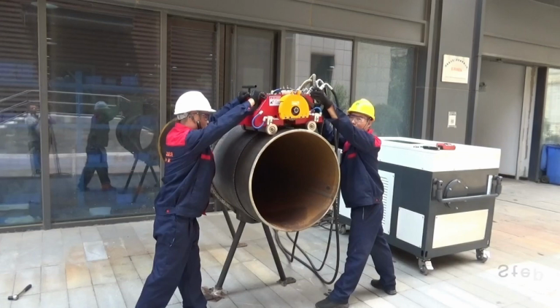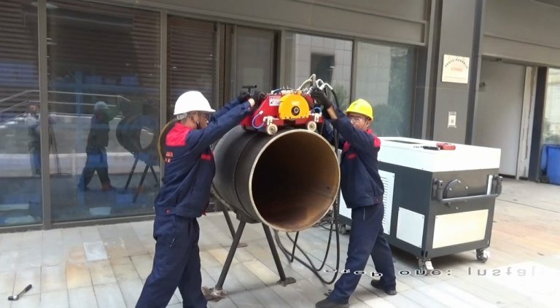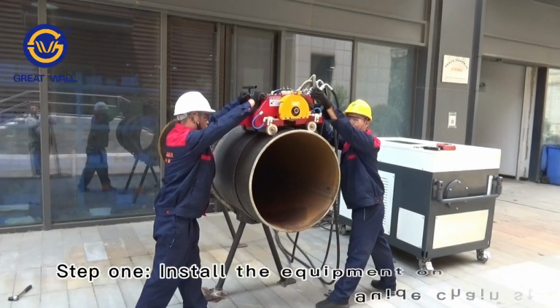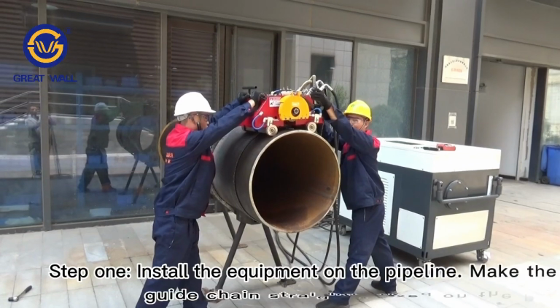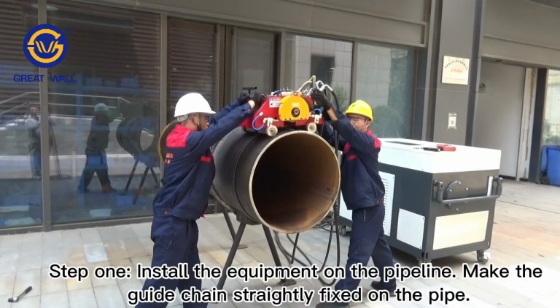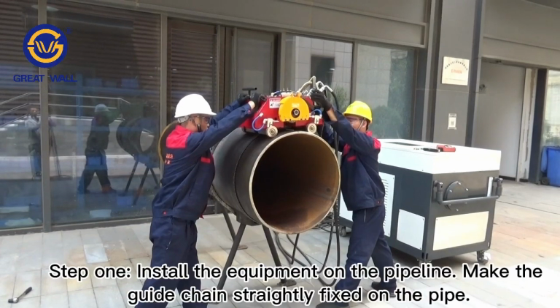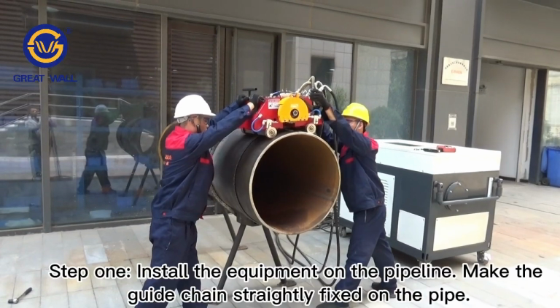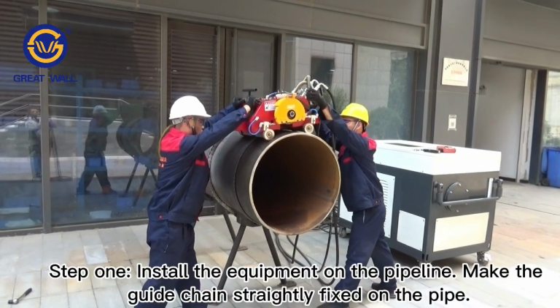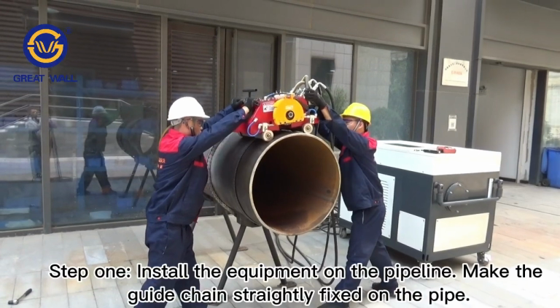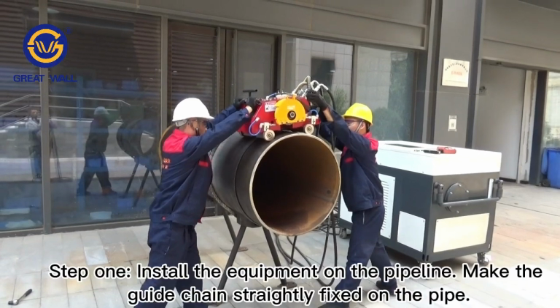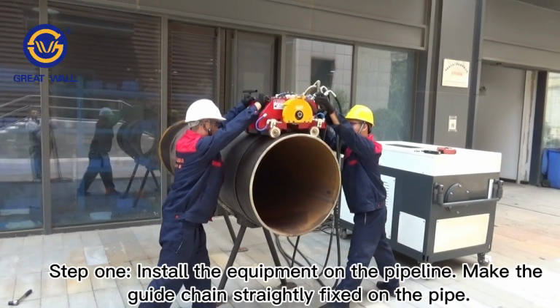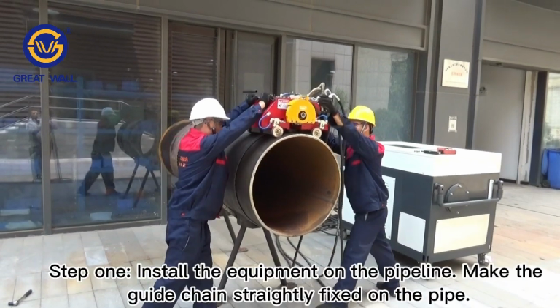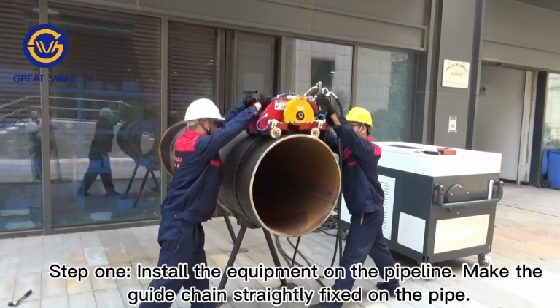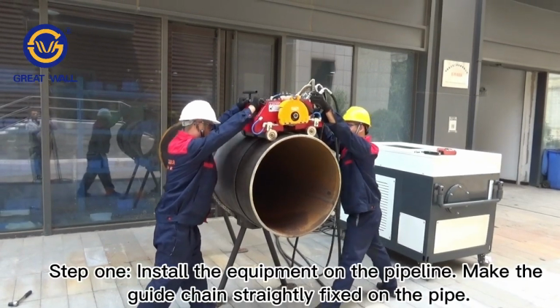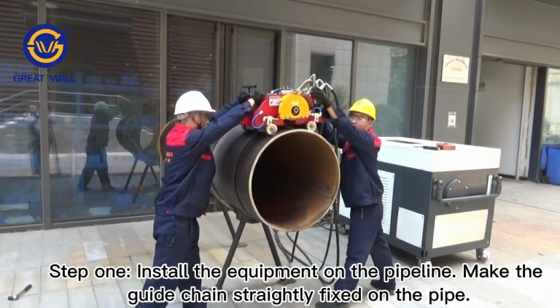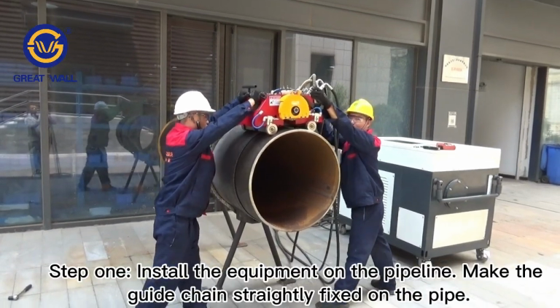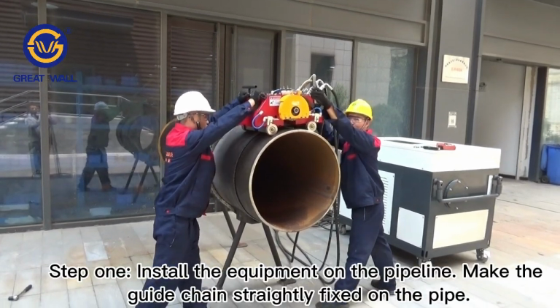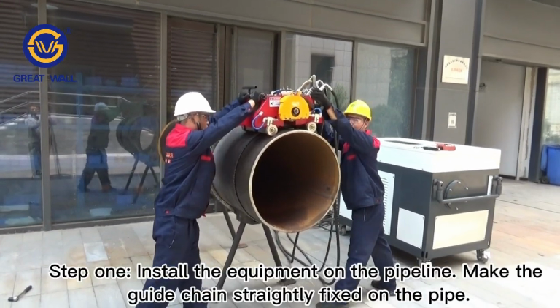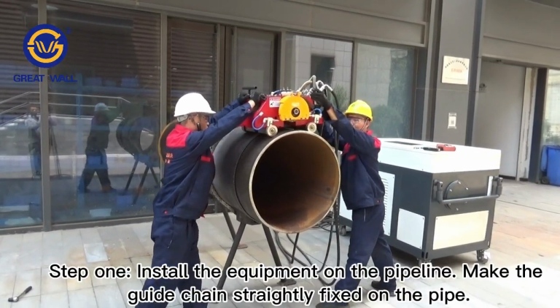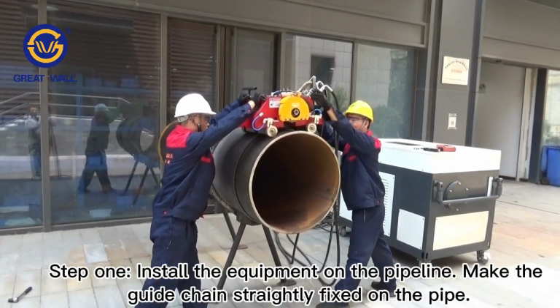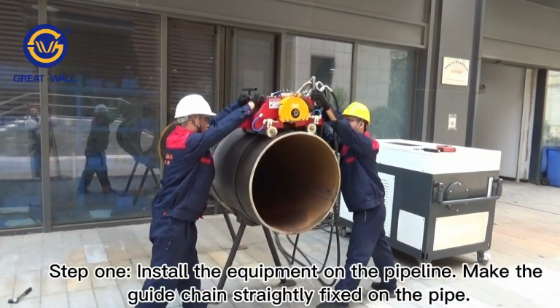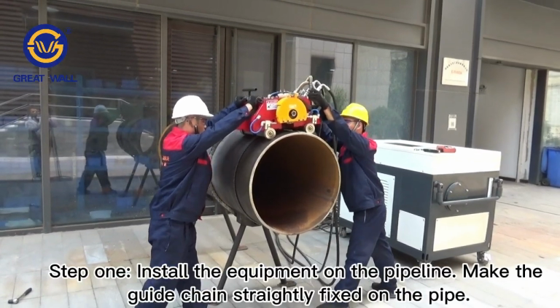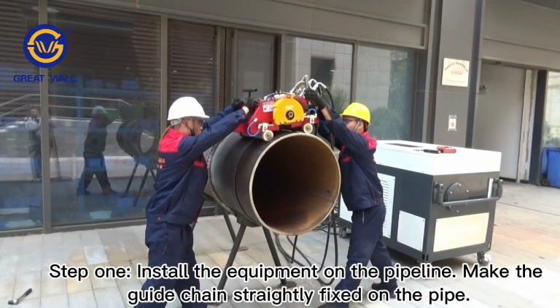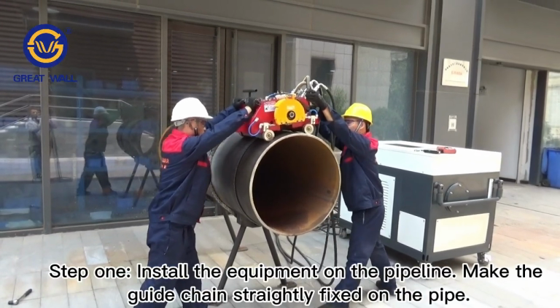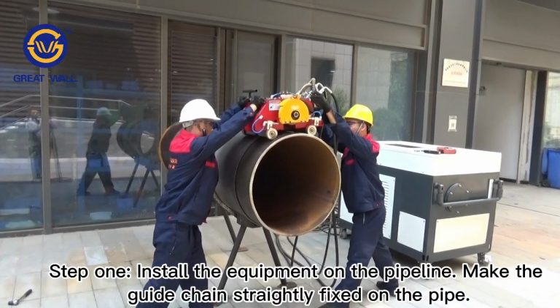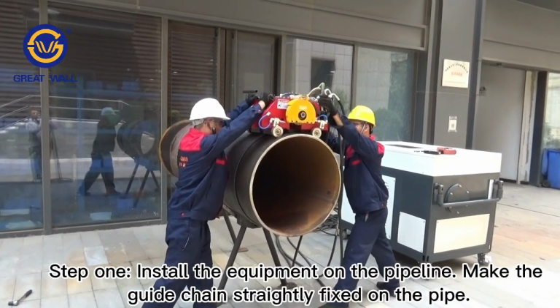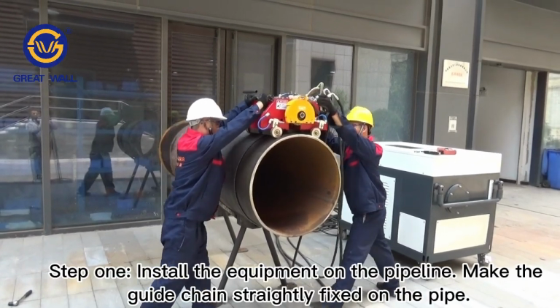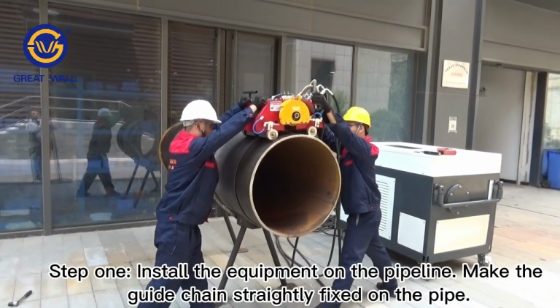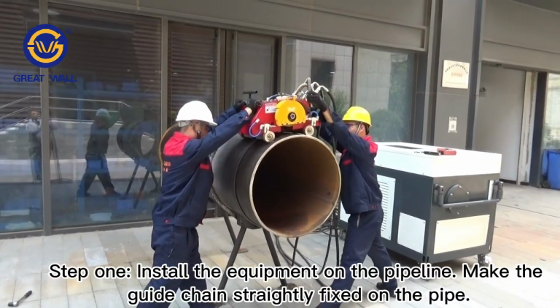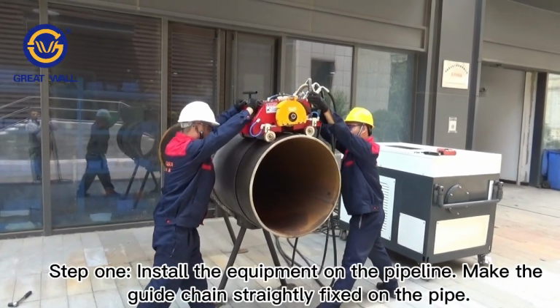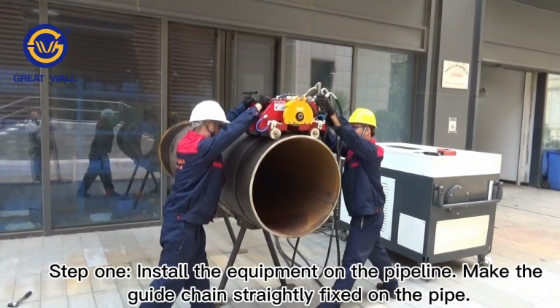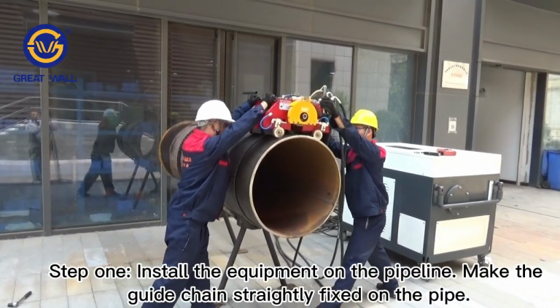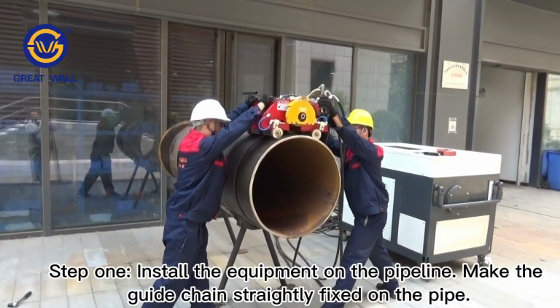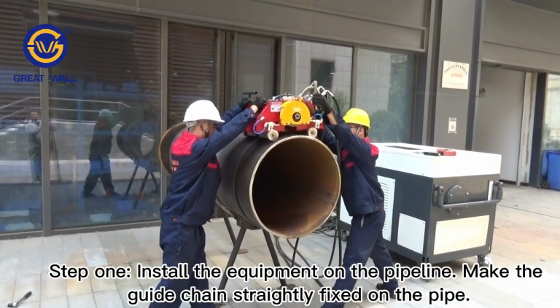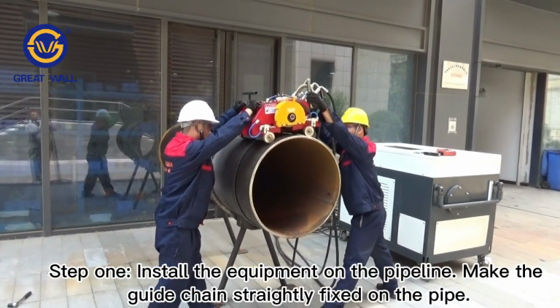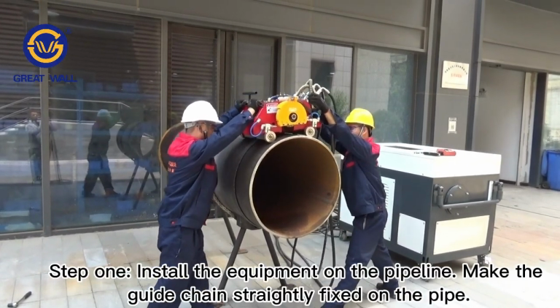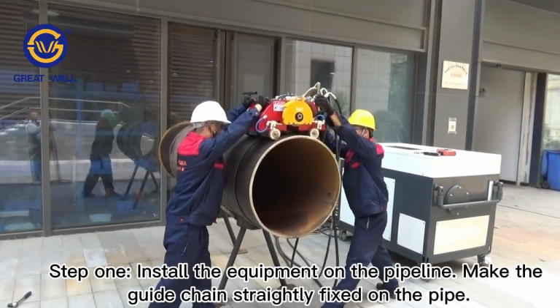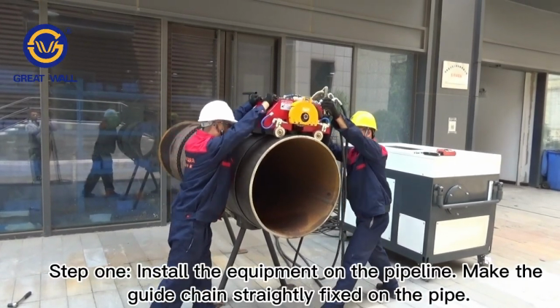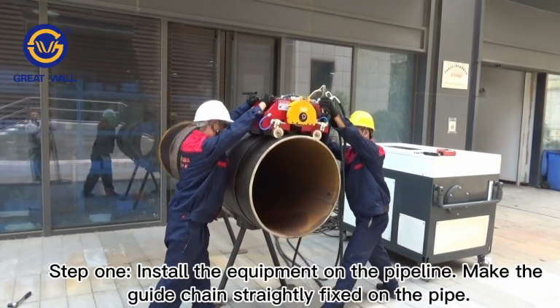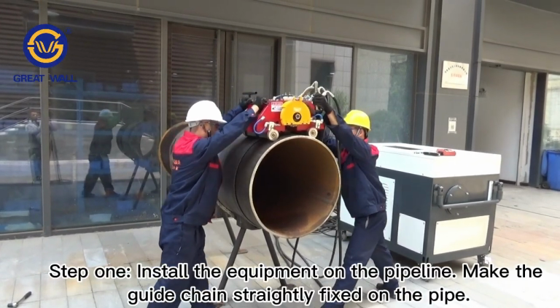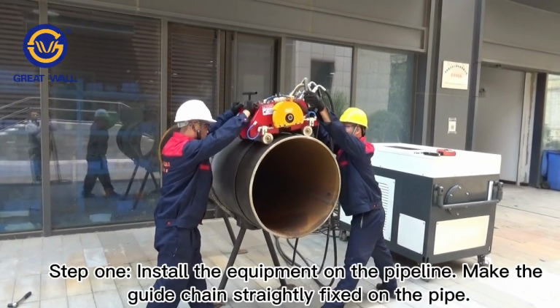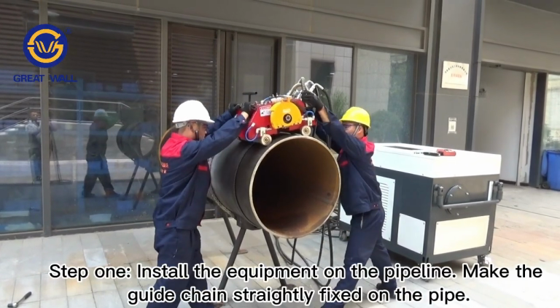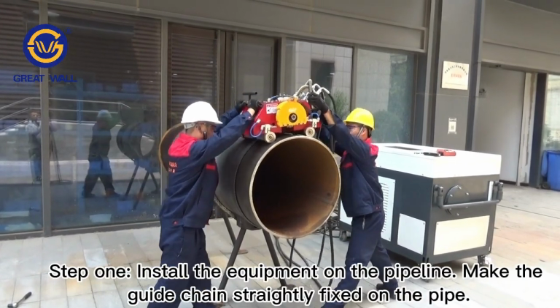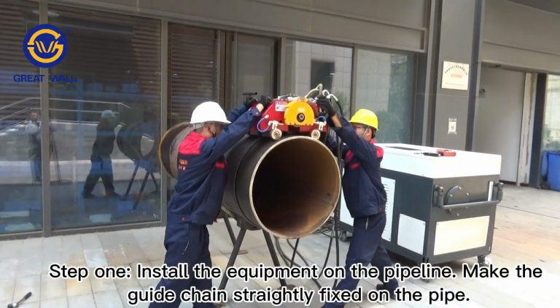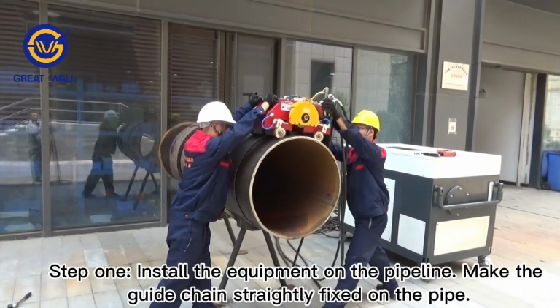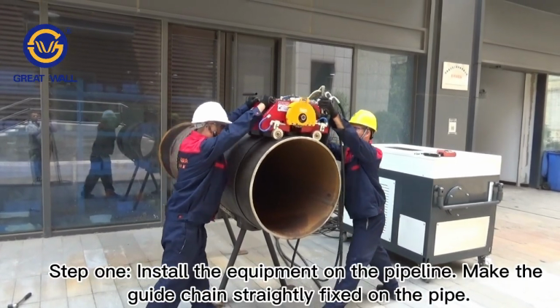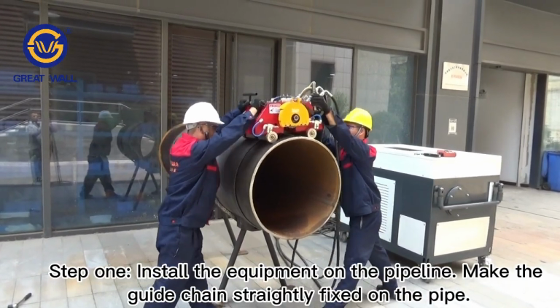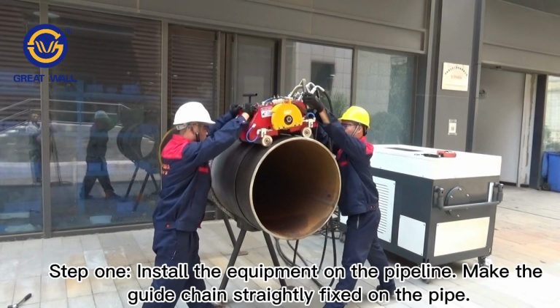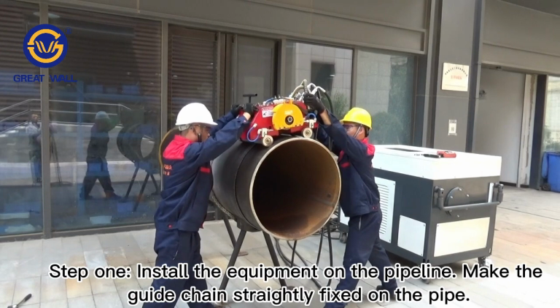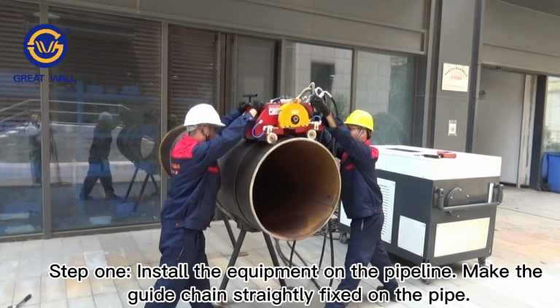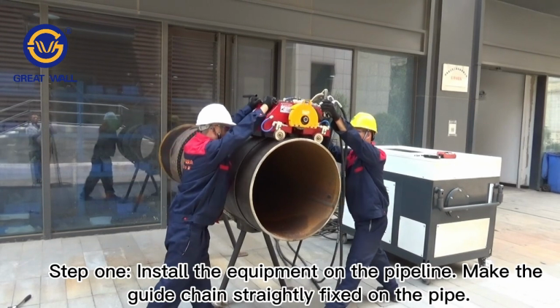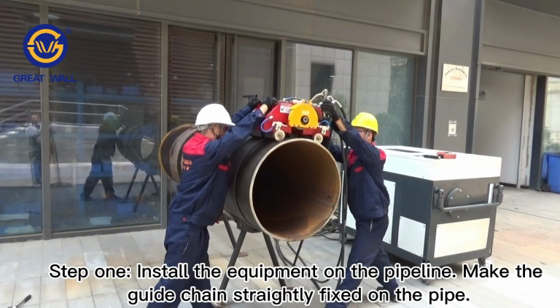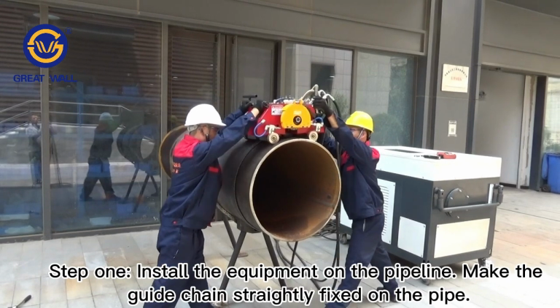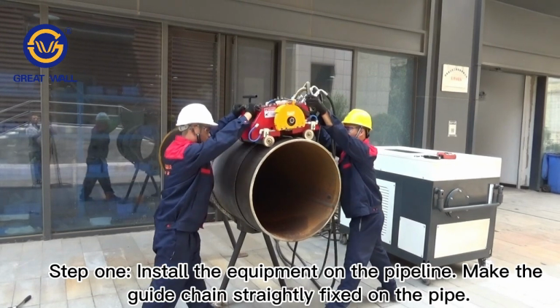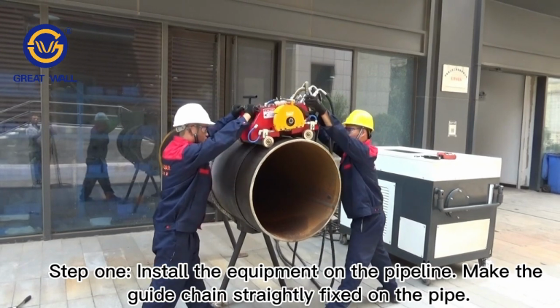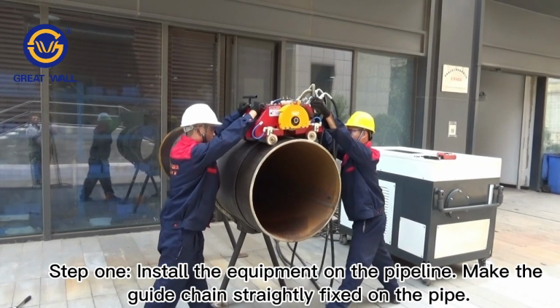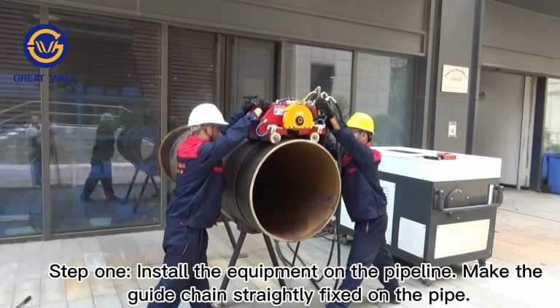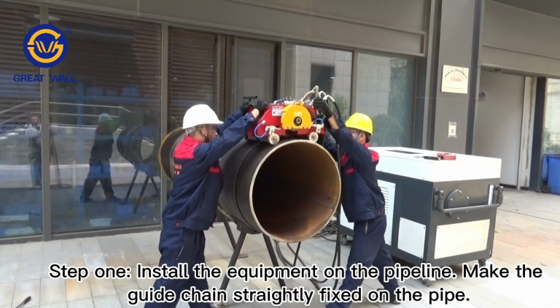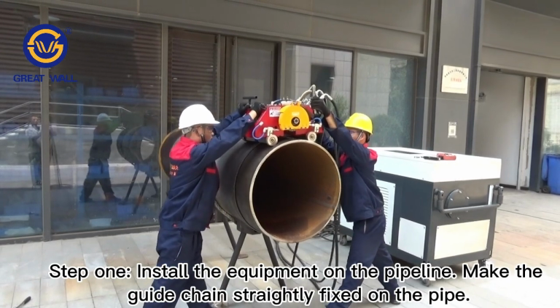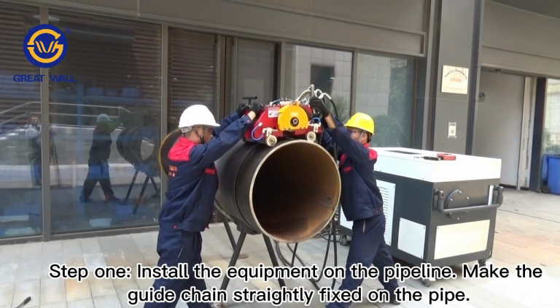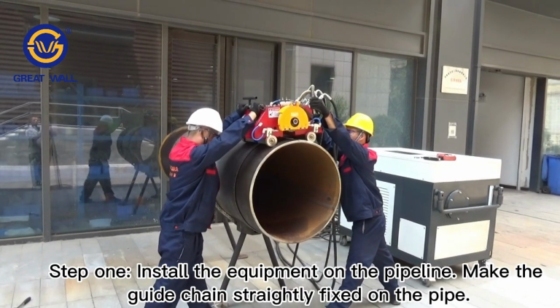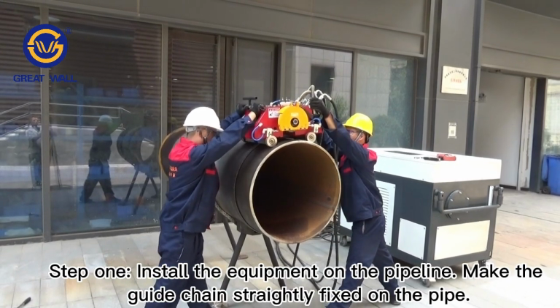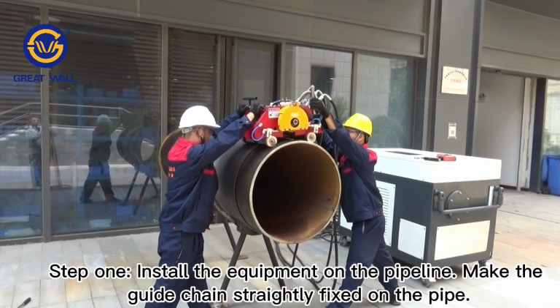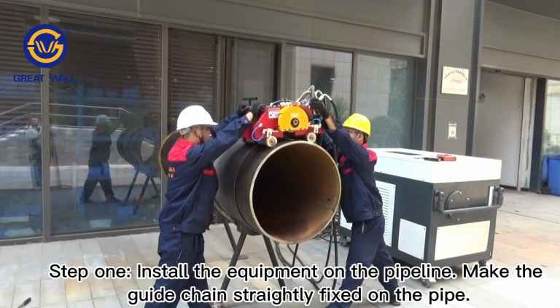Step 1: Install the equipment on the pipeline. Make the guide chain straightly fixed on the pipe.